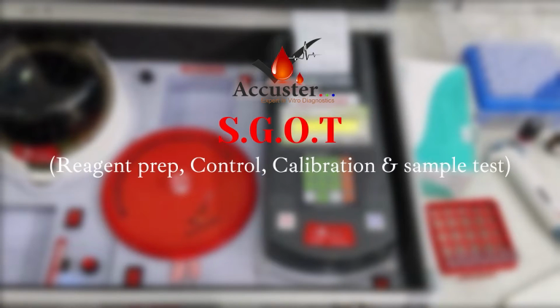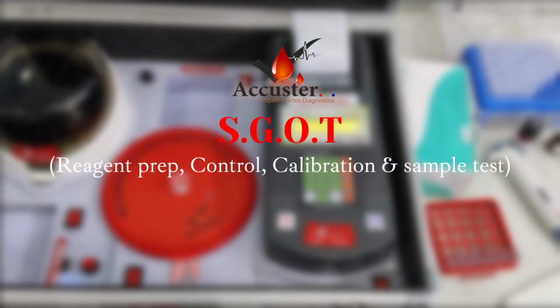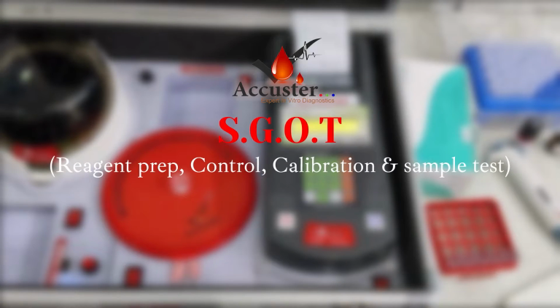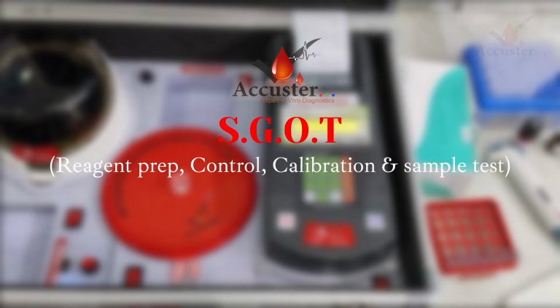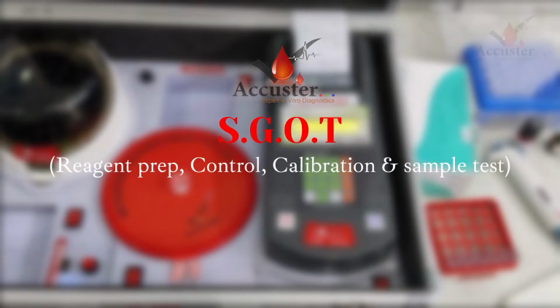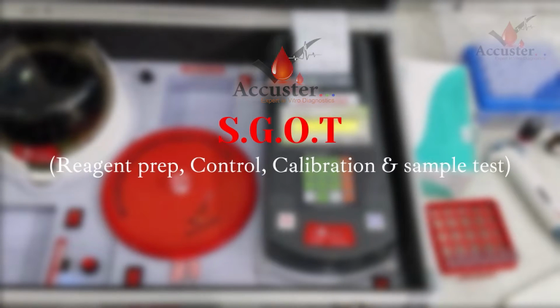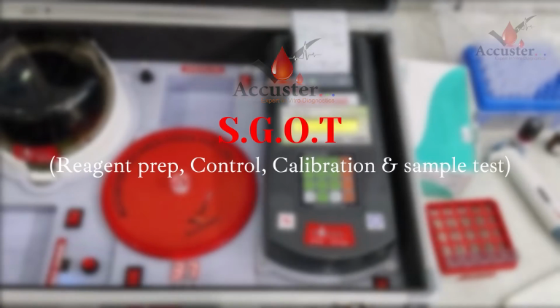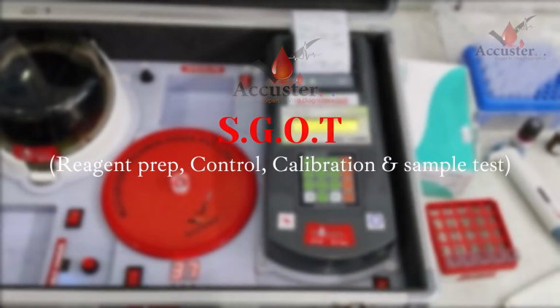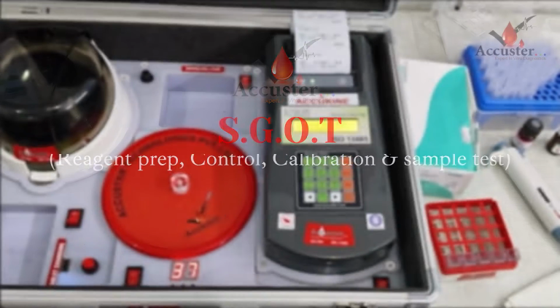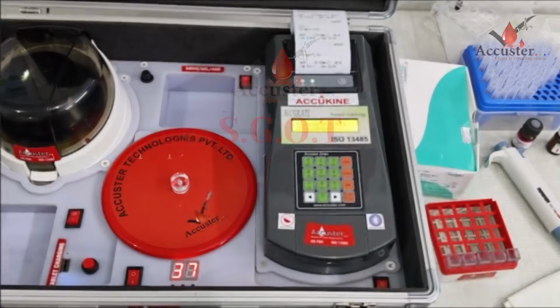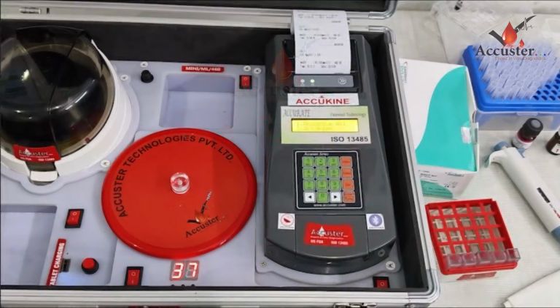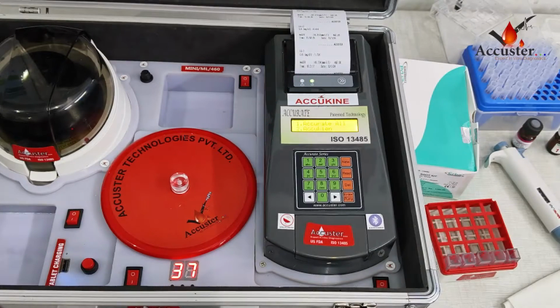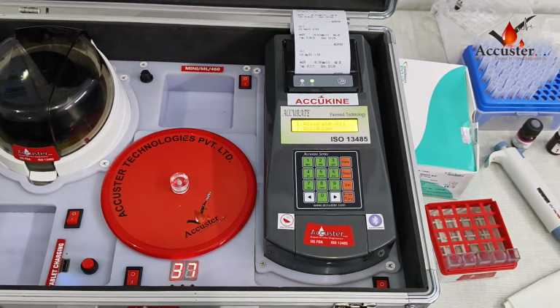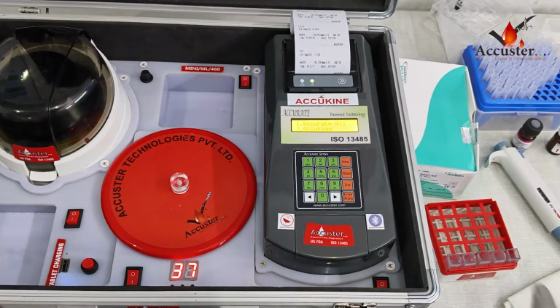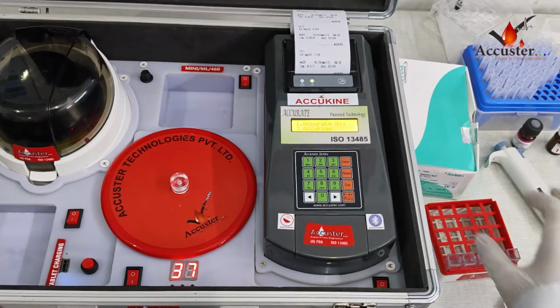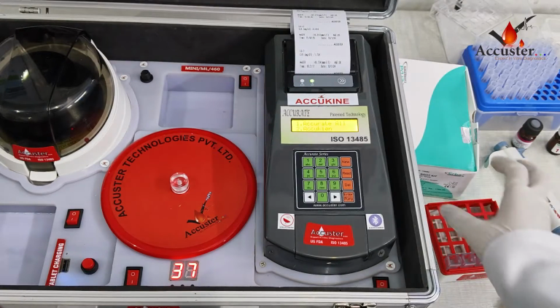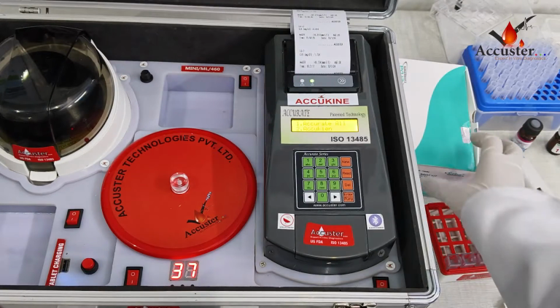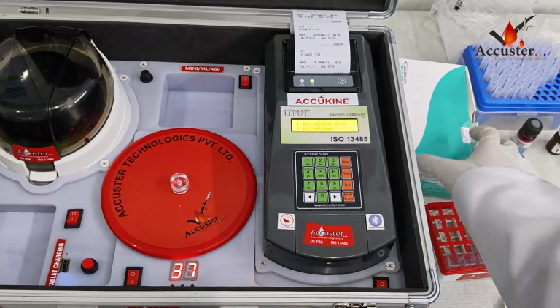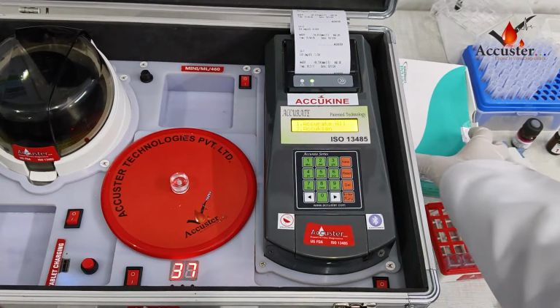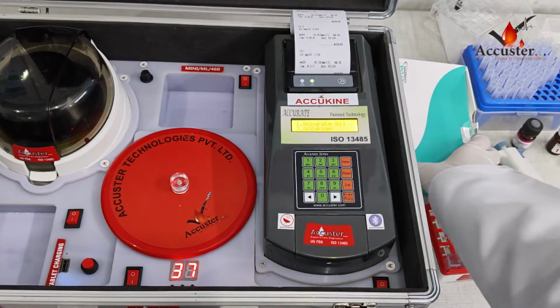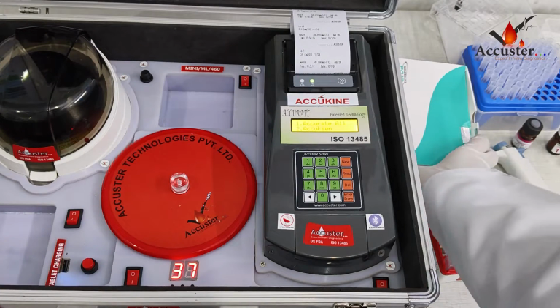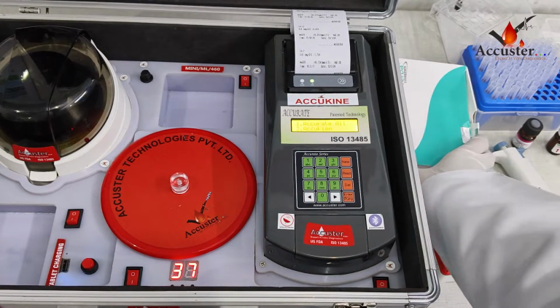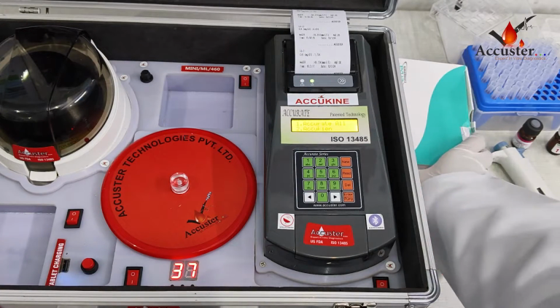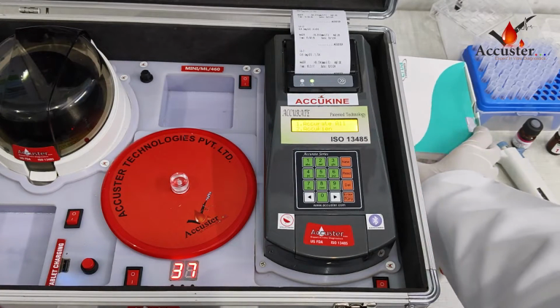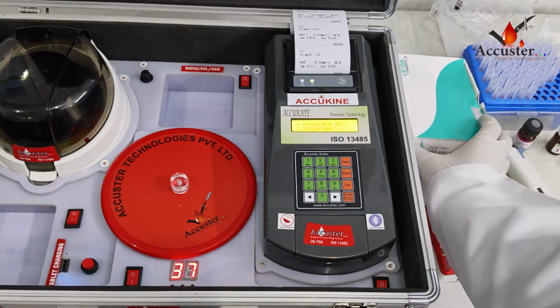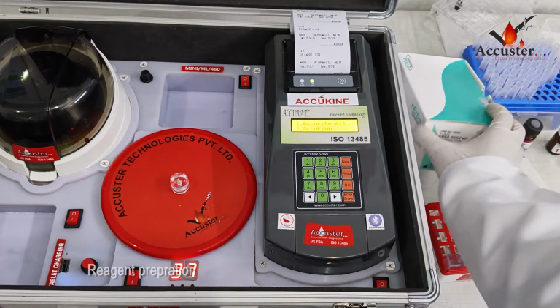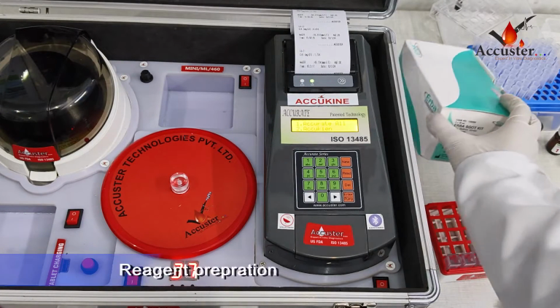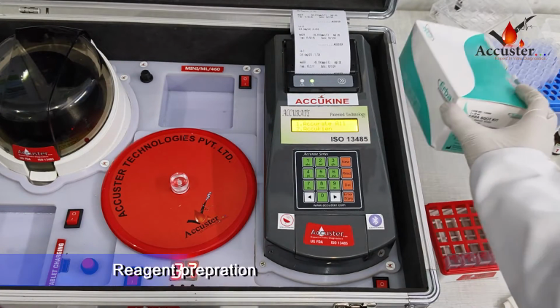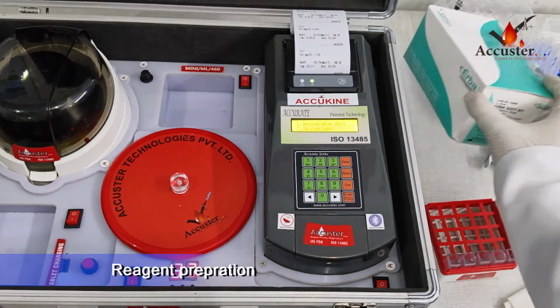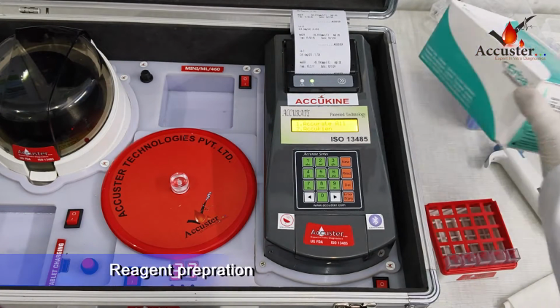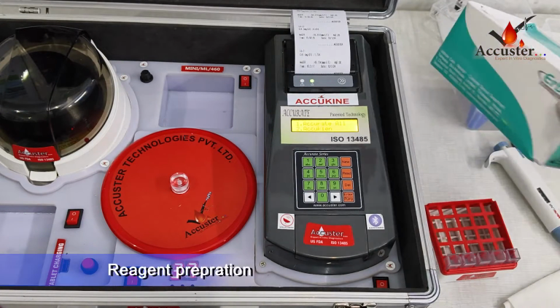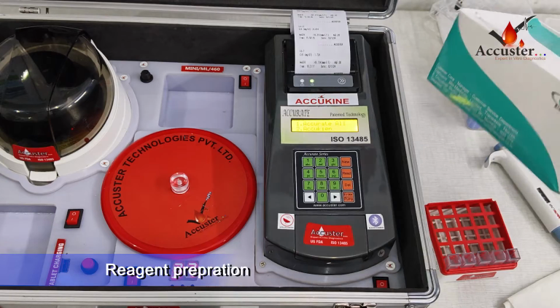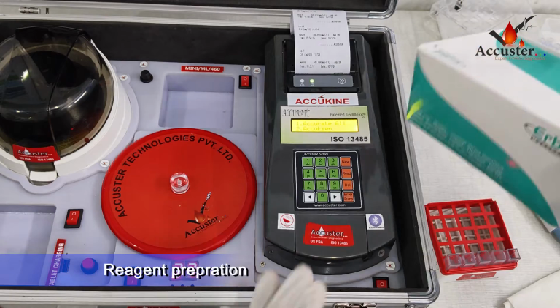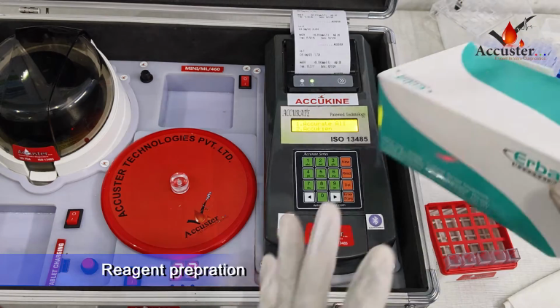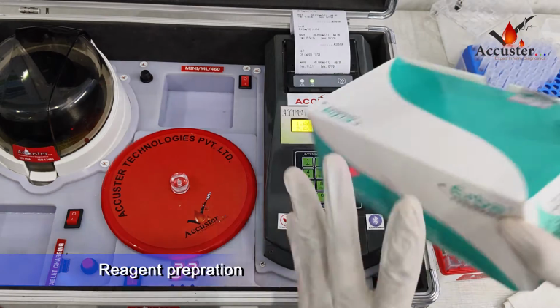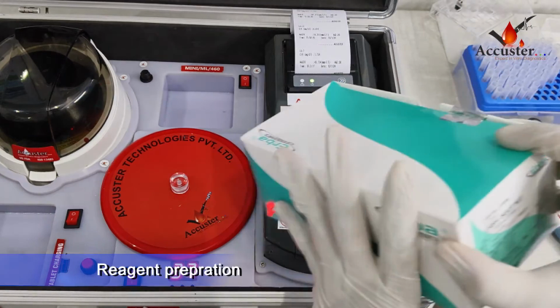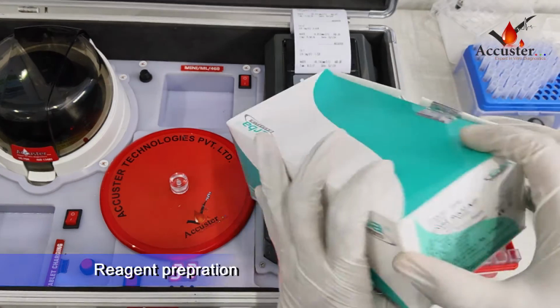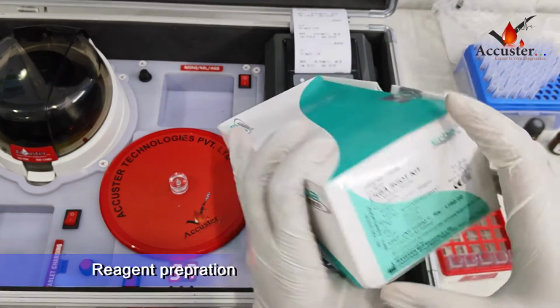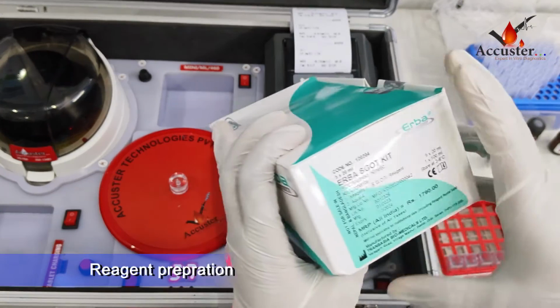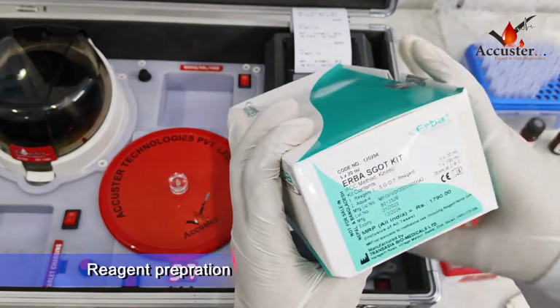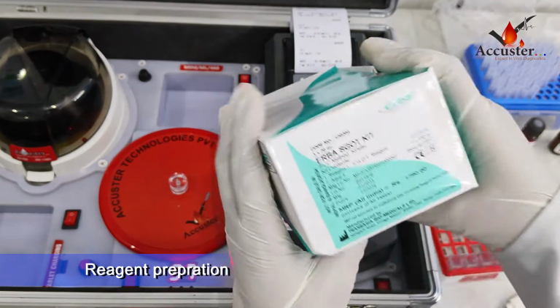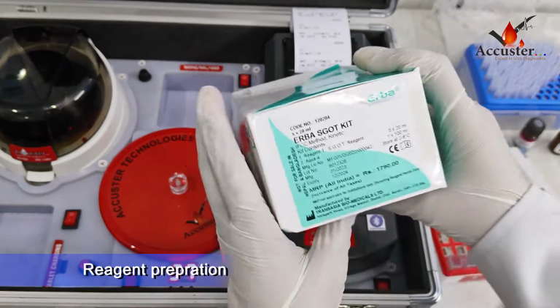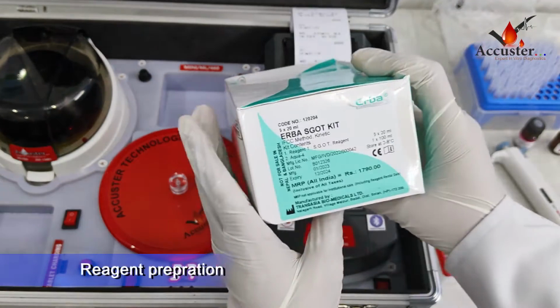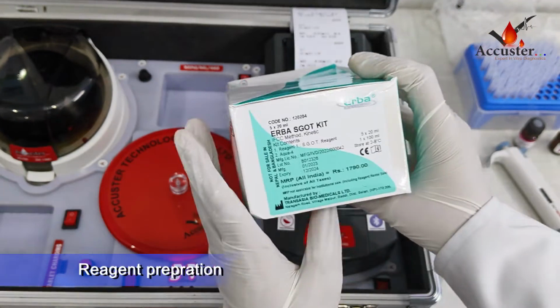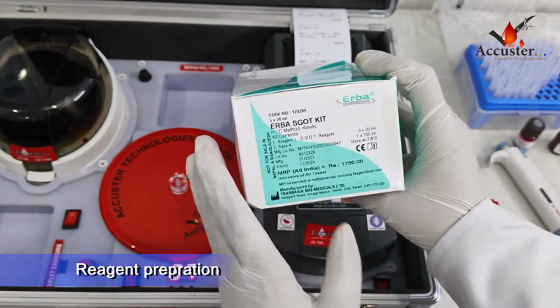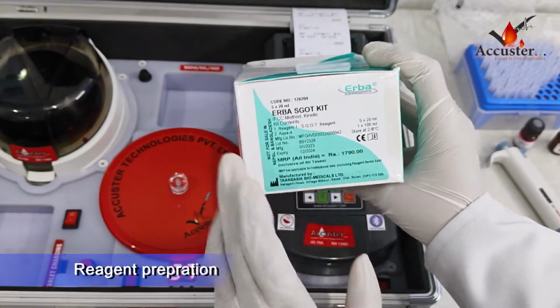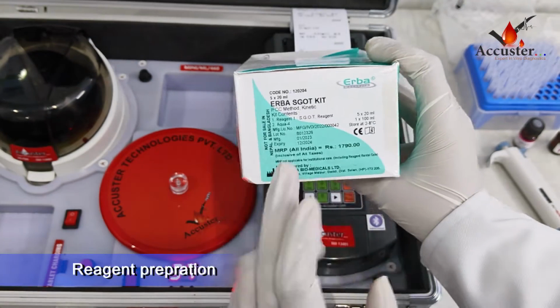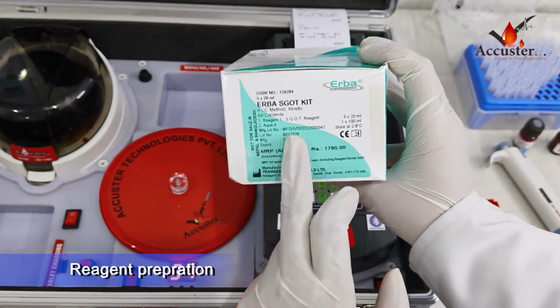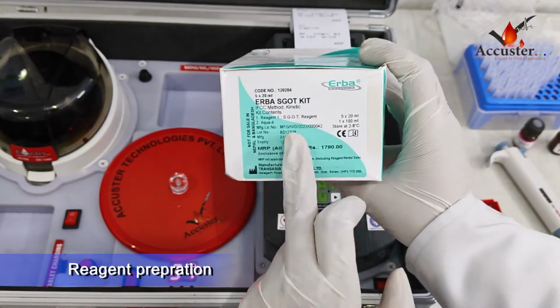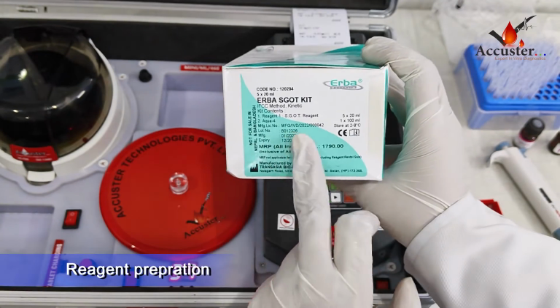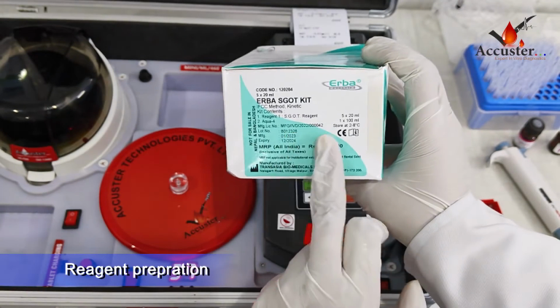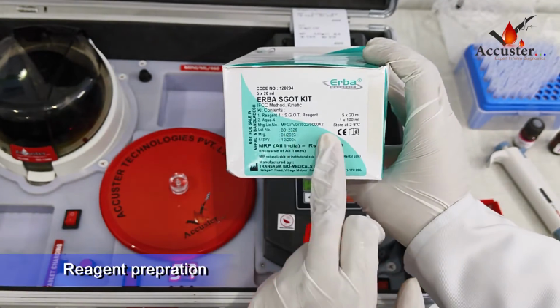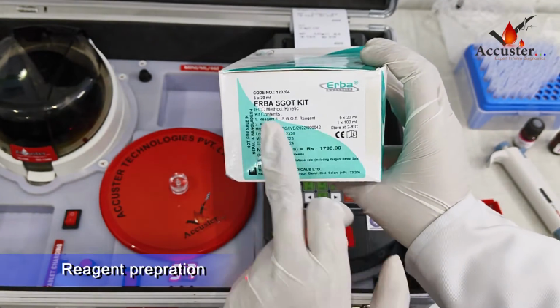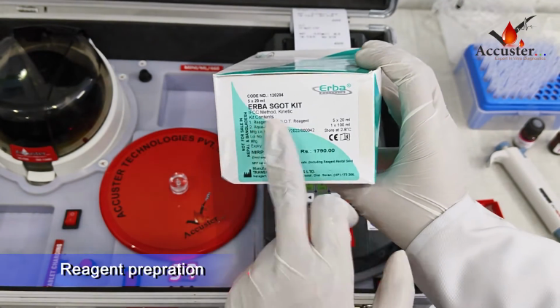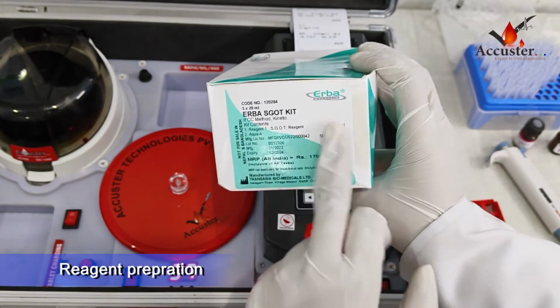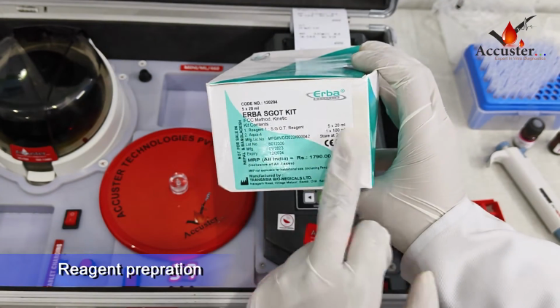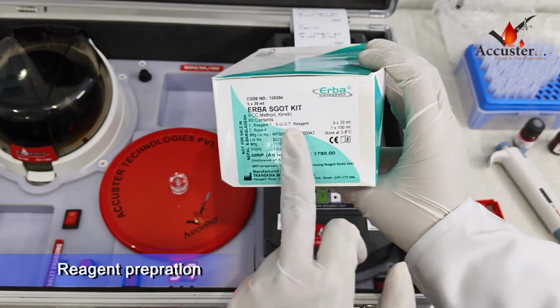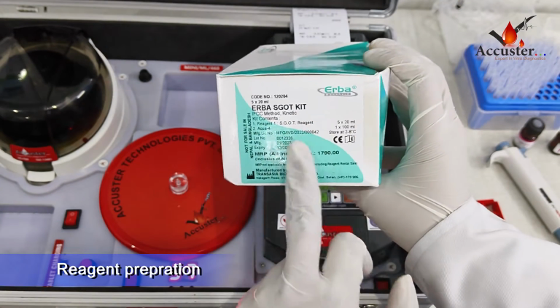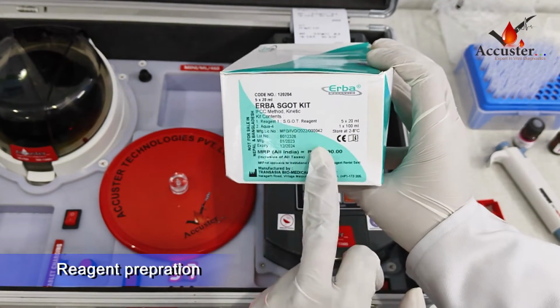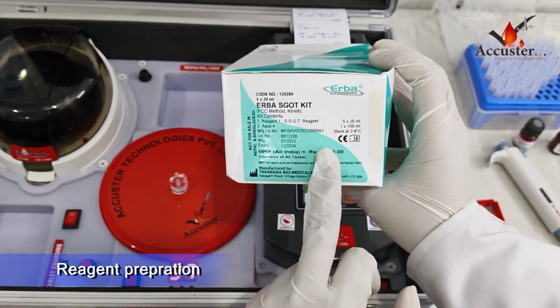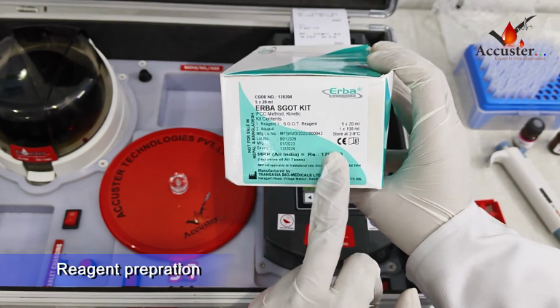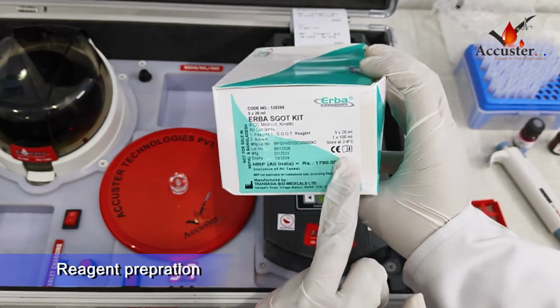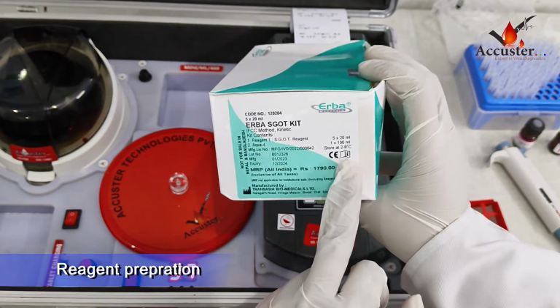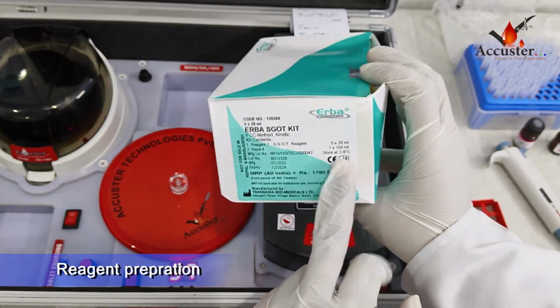We will do the SGOT test in kinetic mode. For this, we have Erba brand reagent.